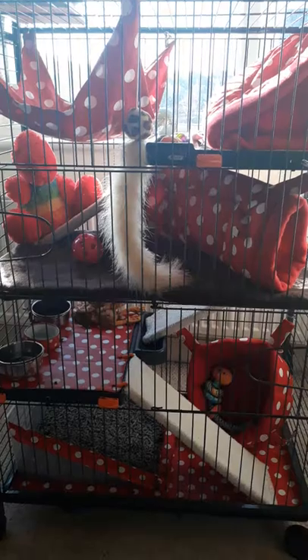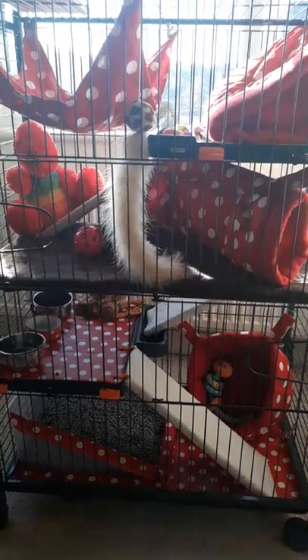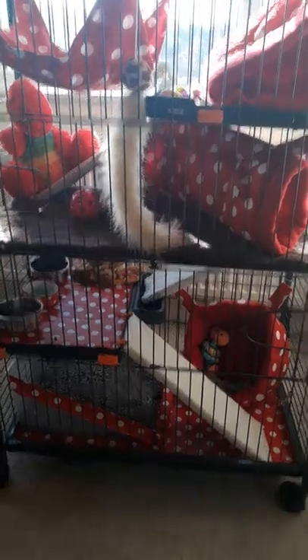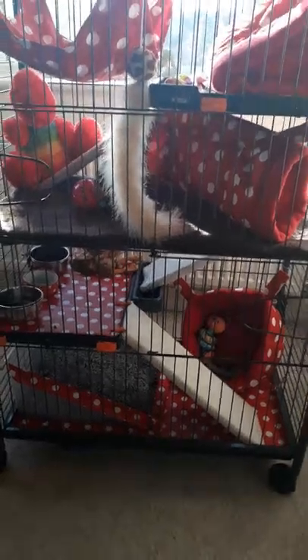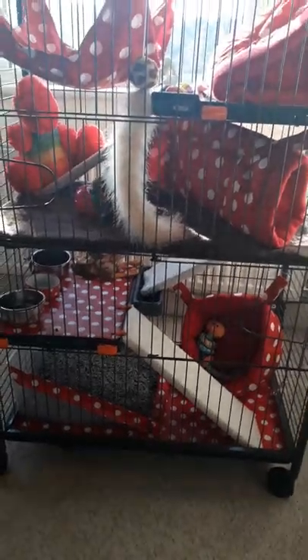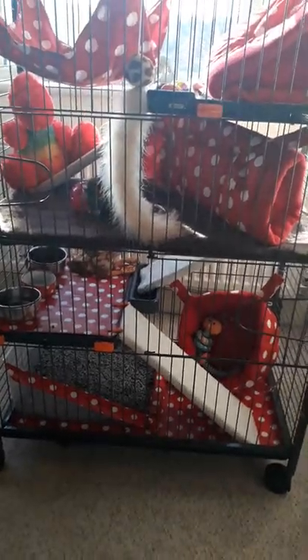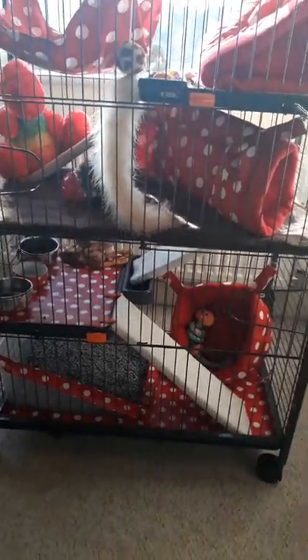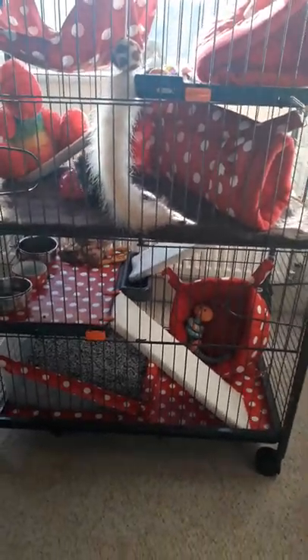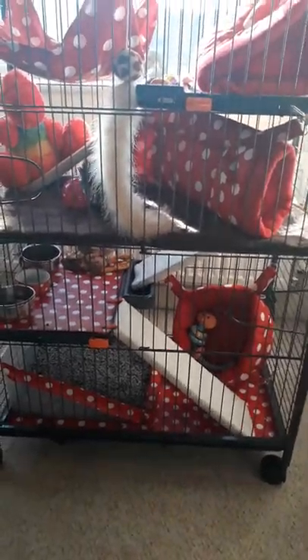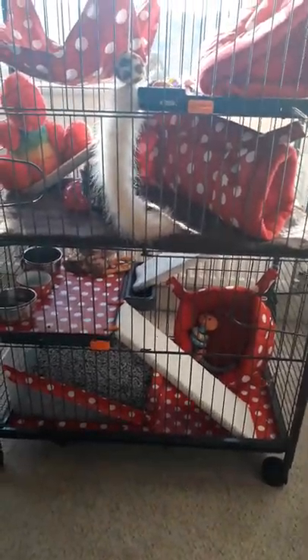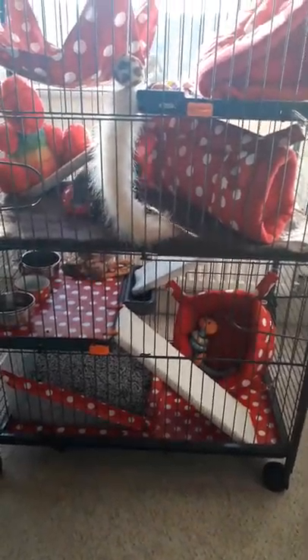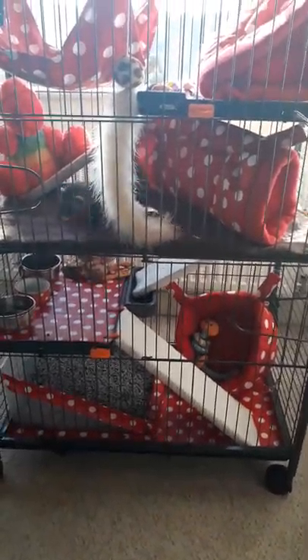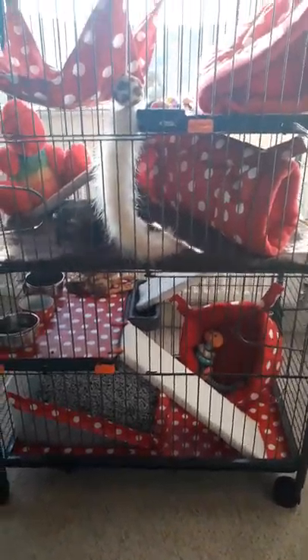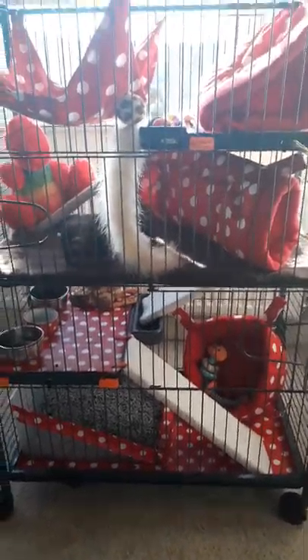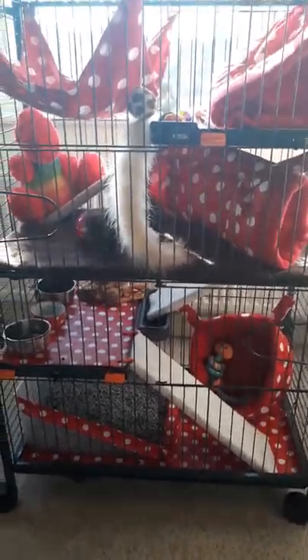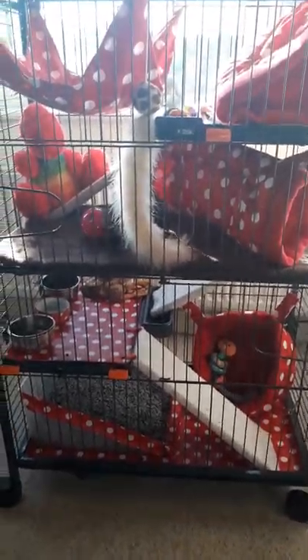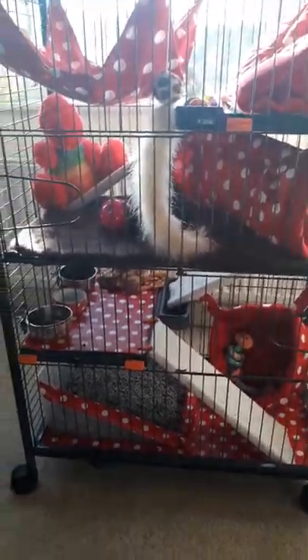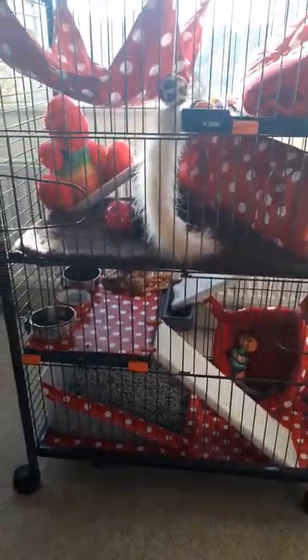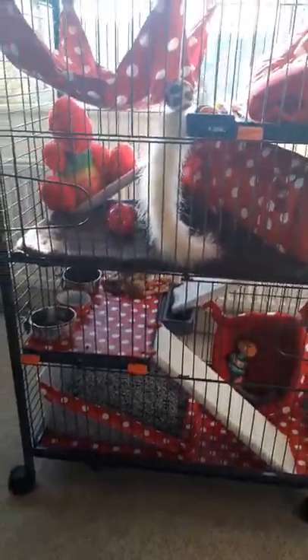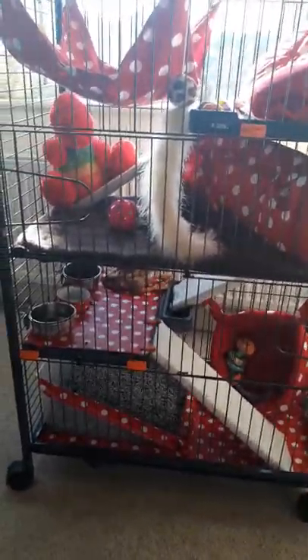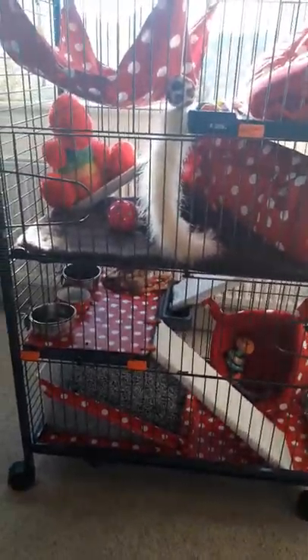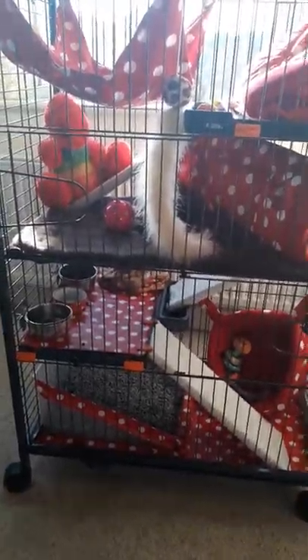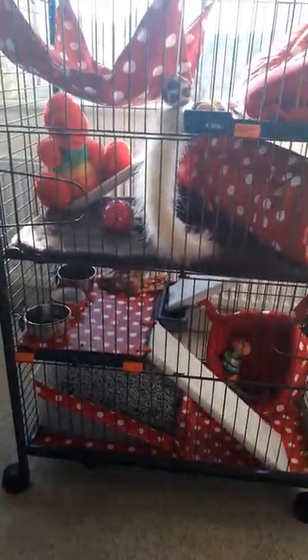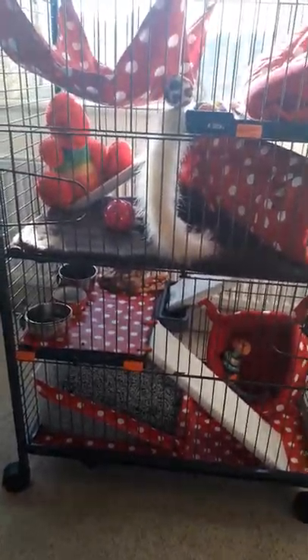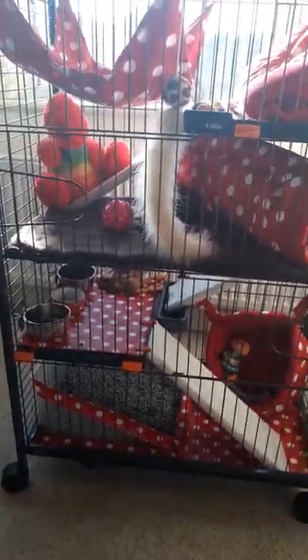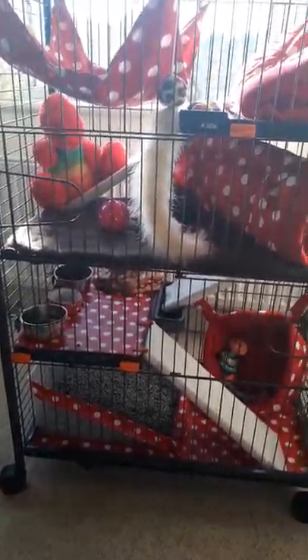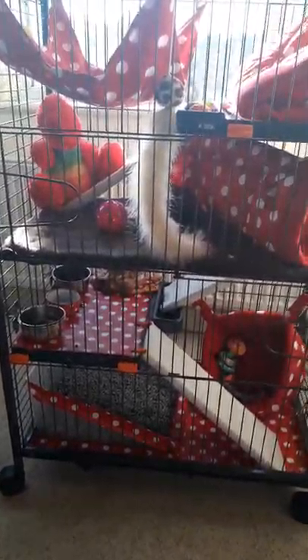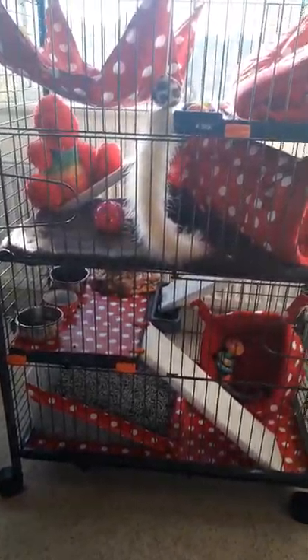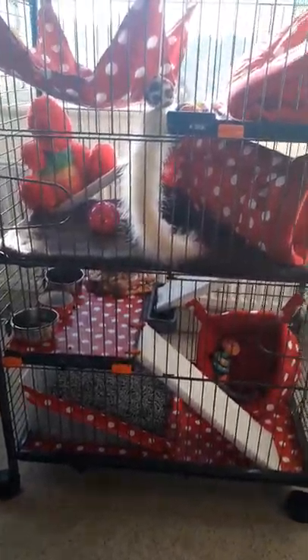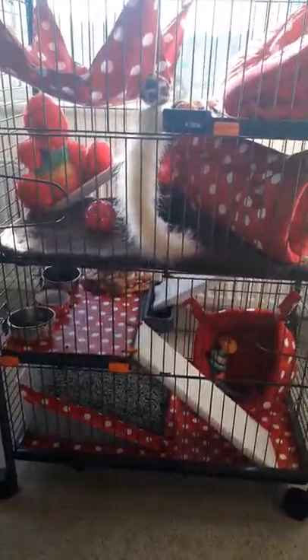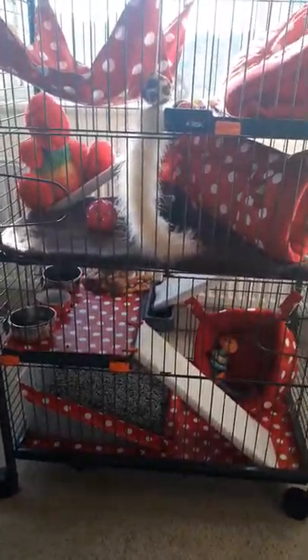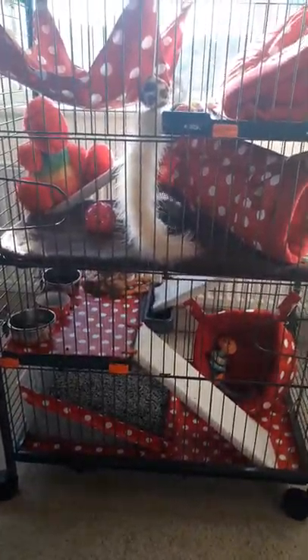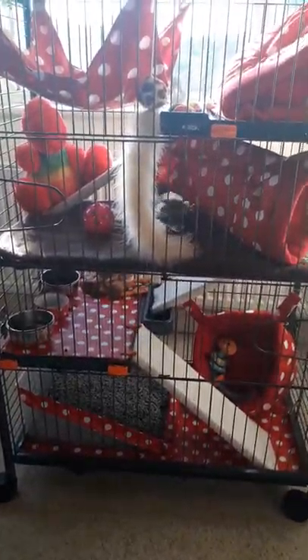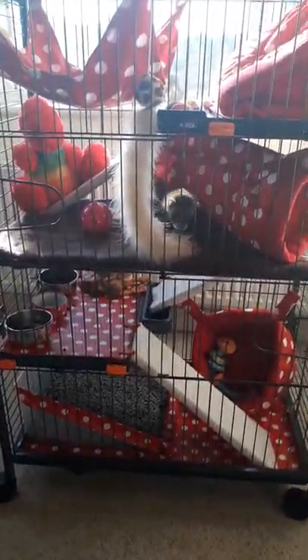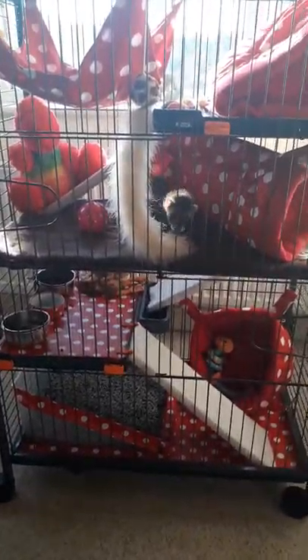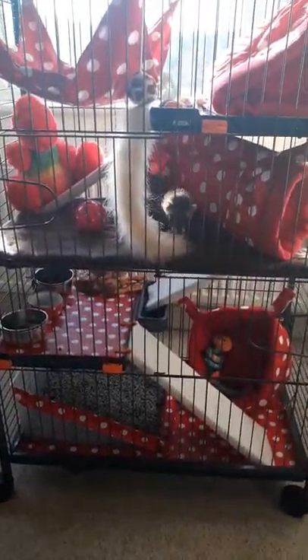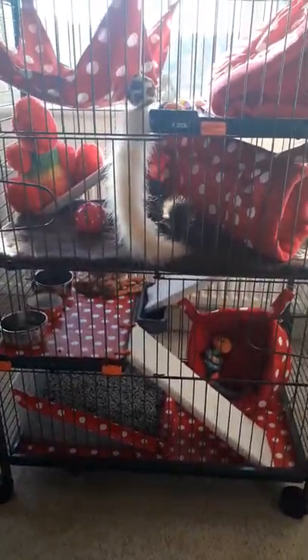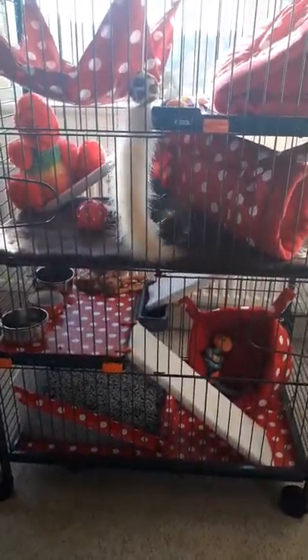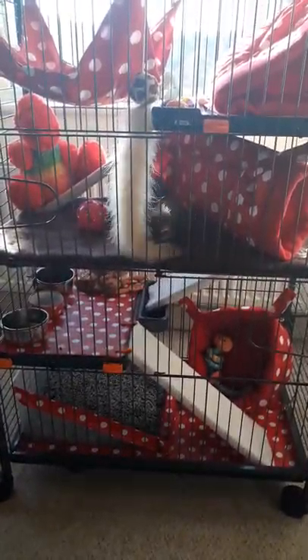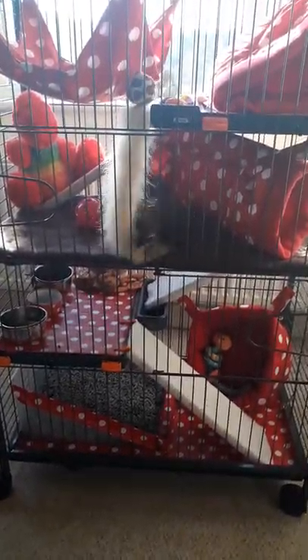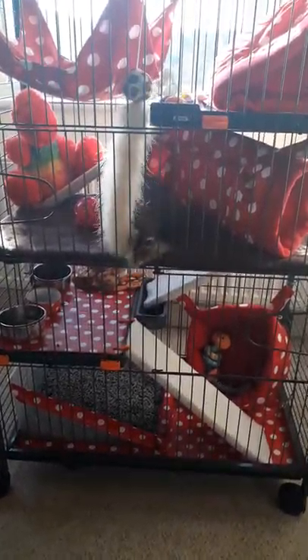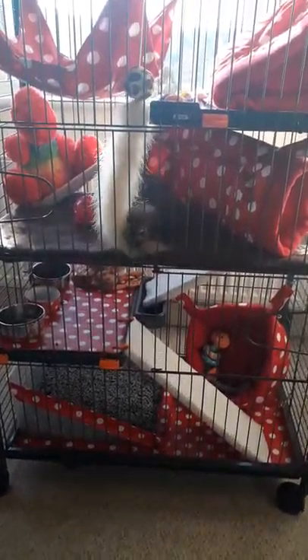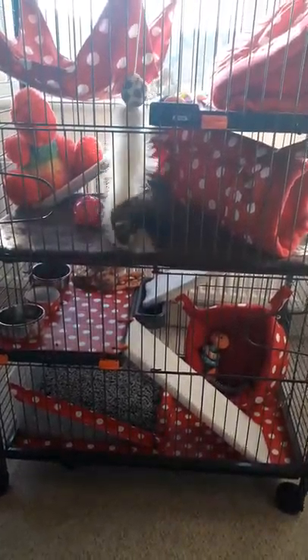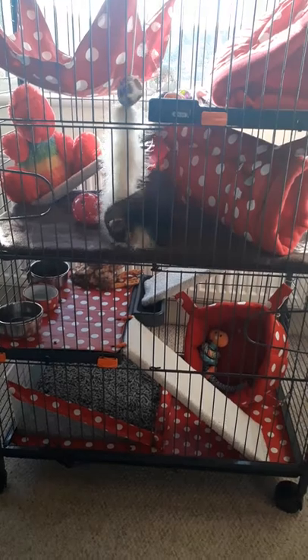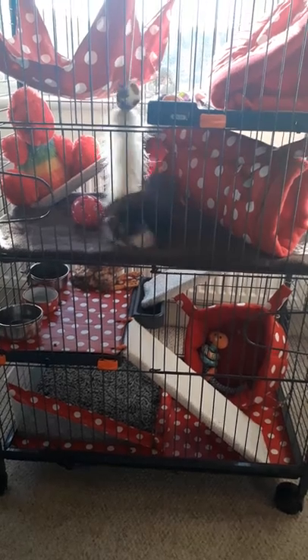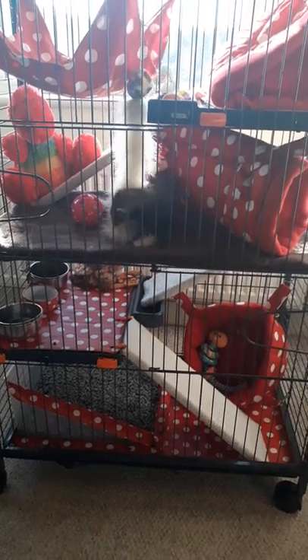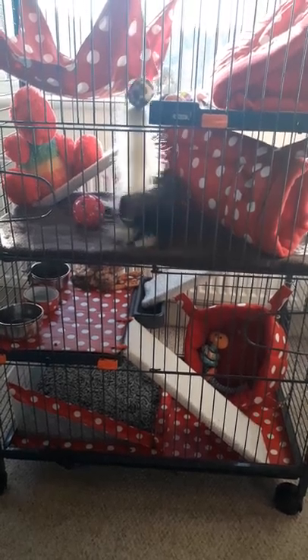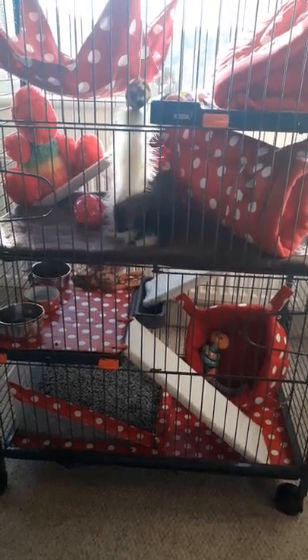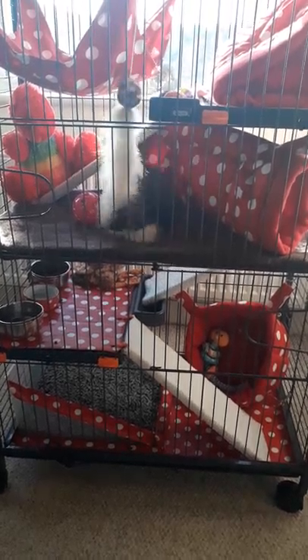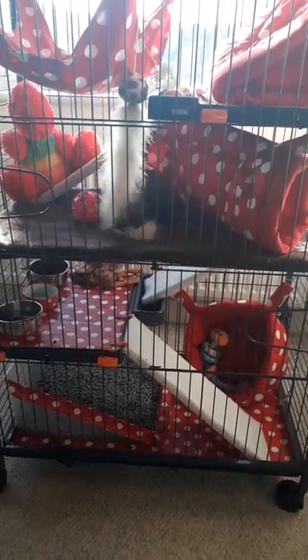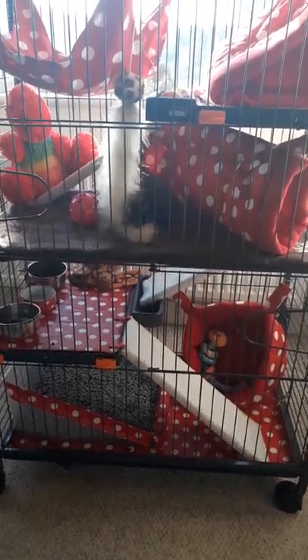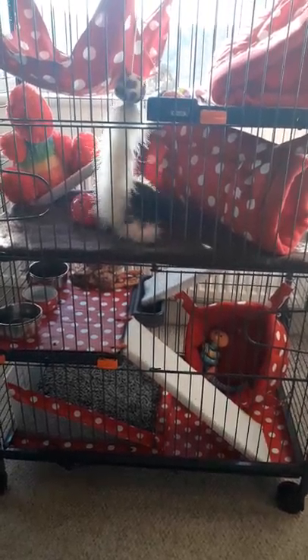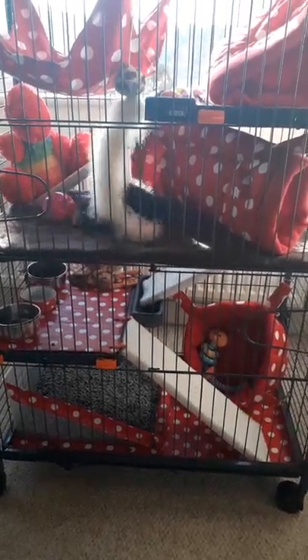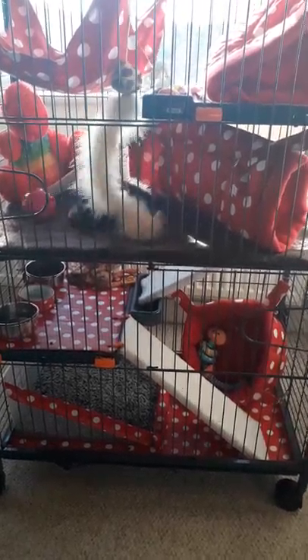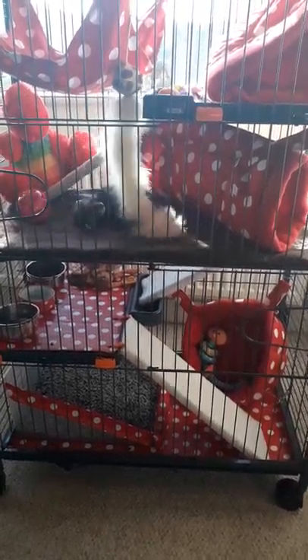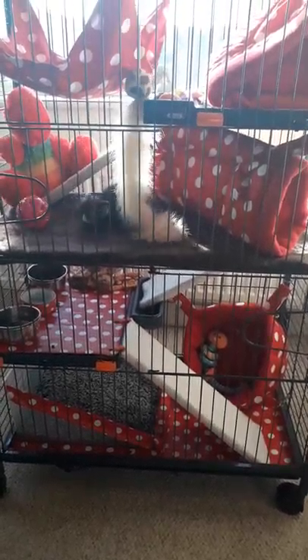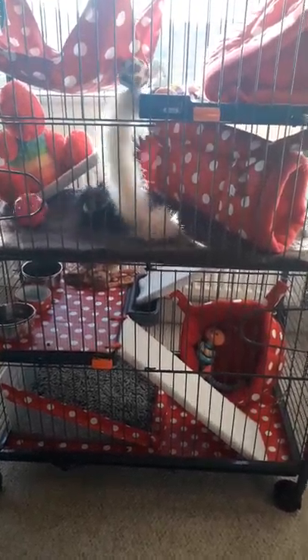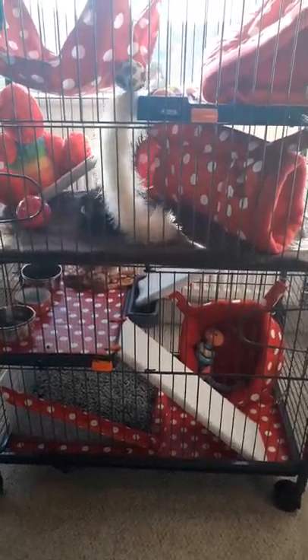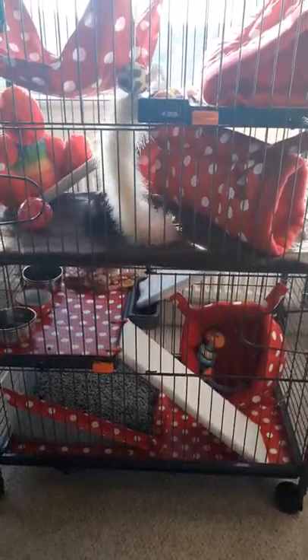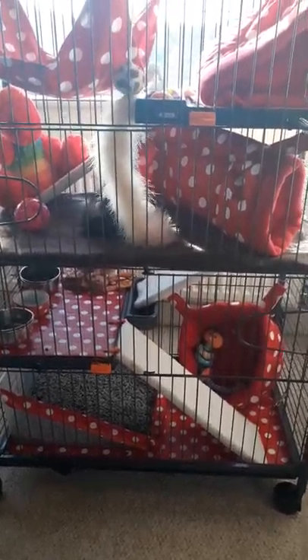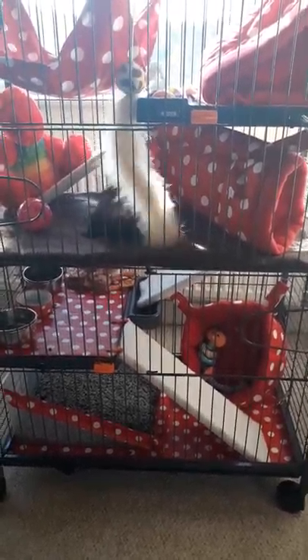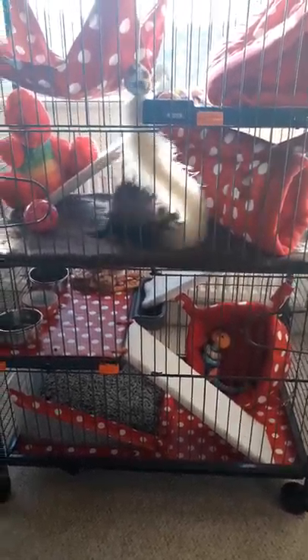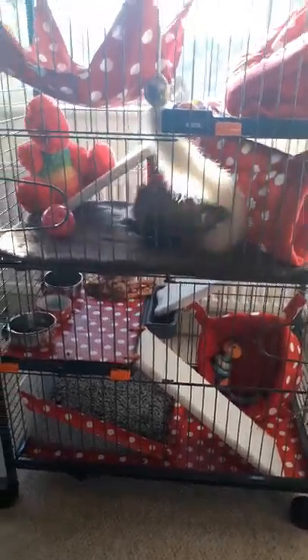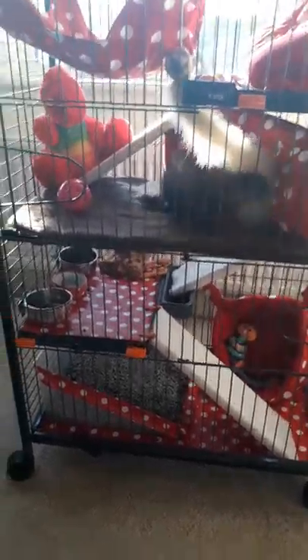Hi YouTube, this is just a quick video to let you know how to make a Zoolander cage more like a Ferret Nation.